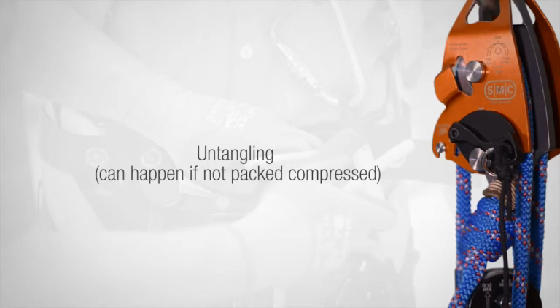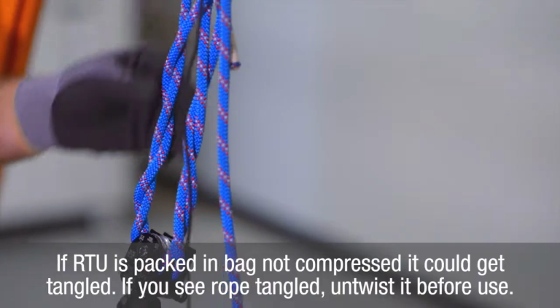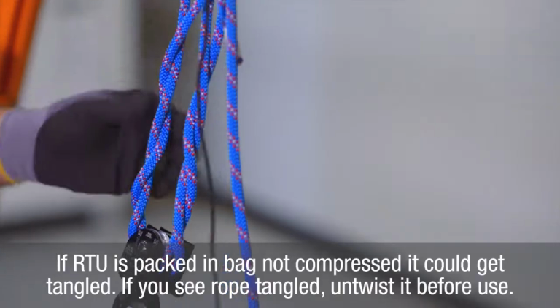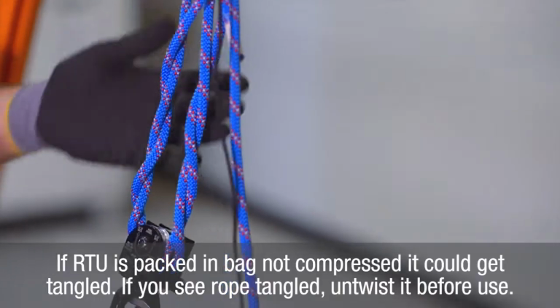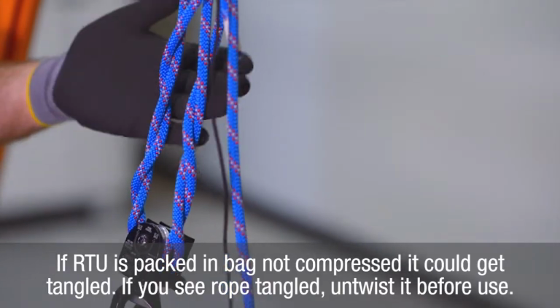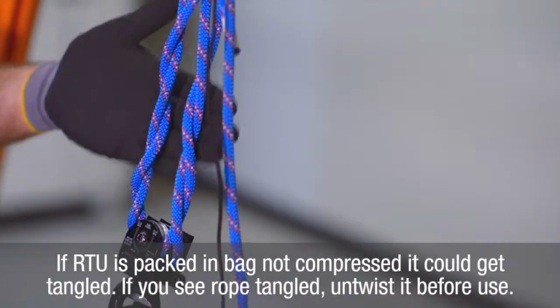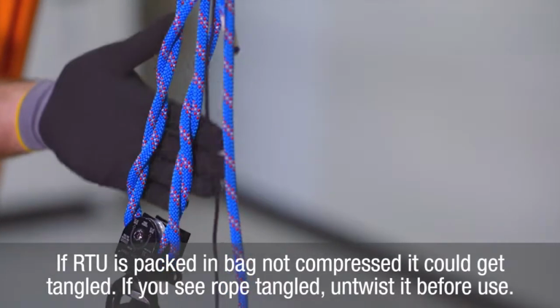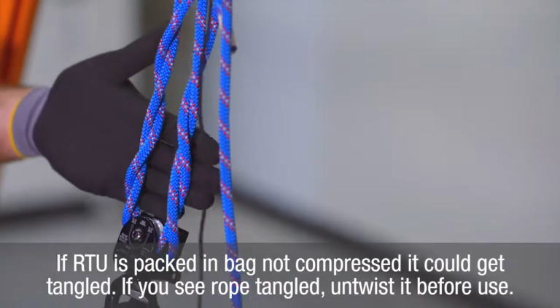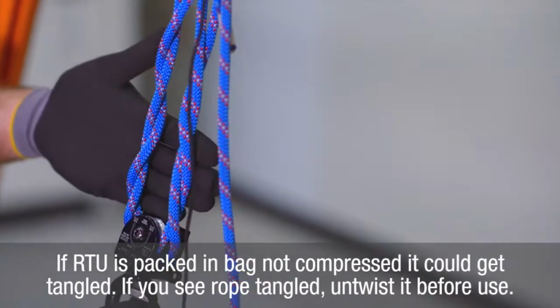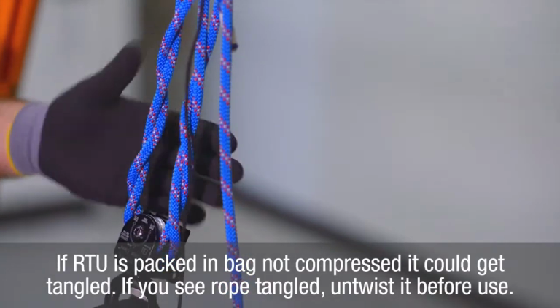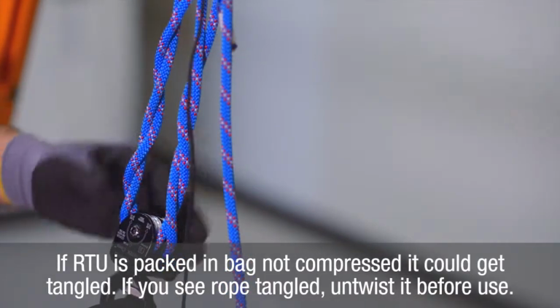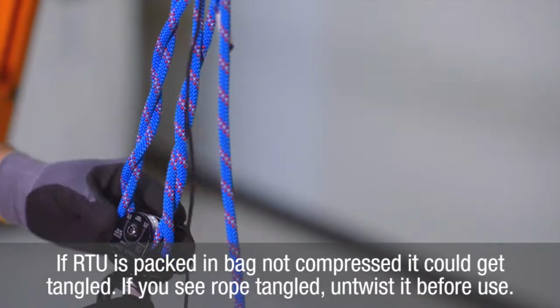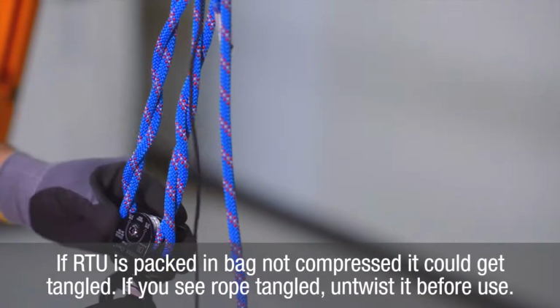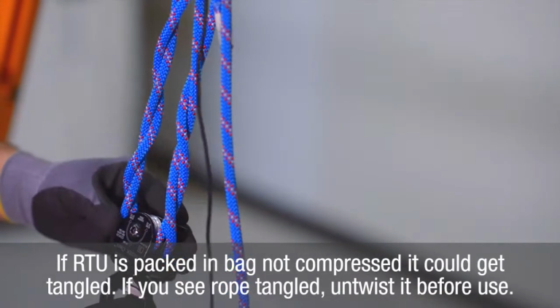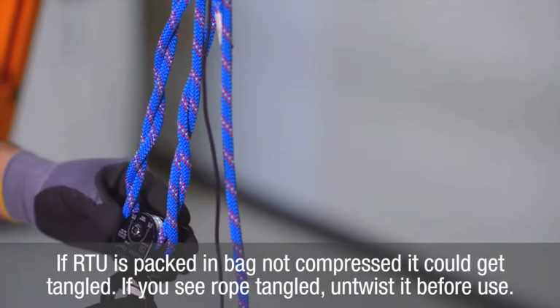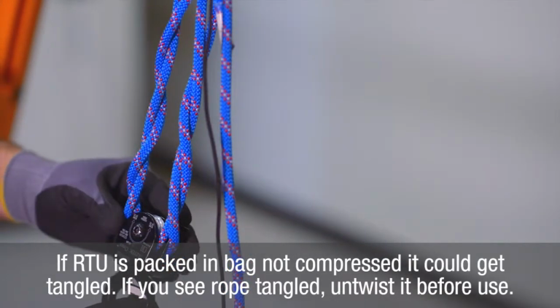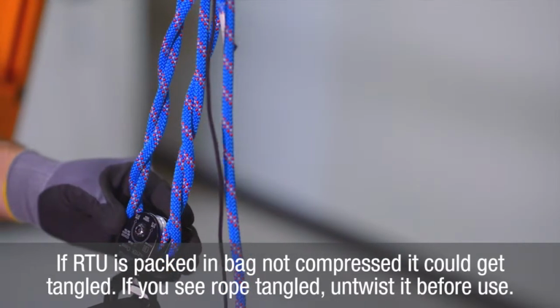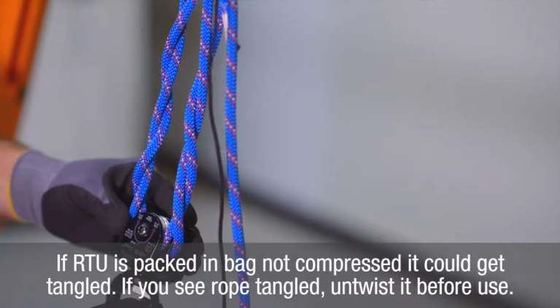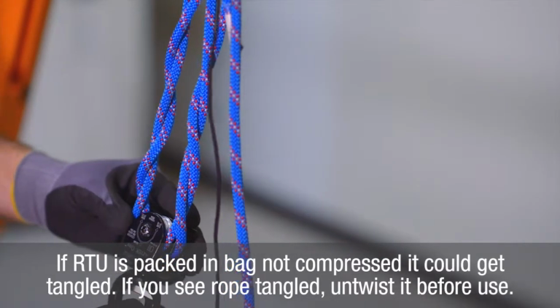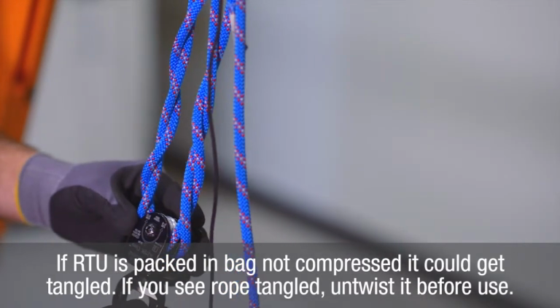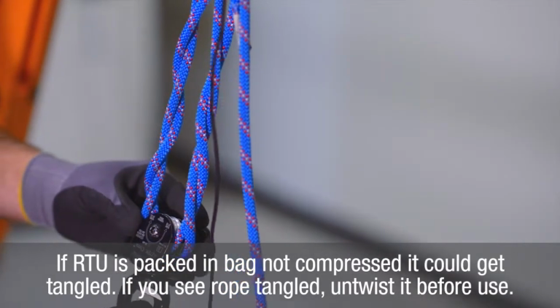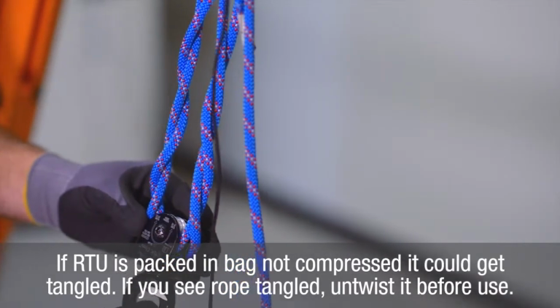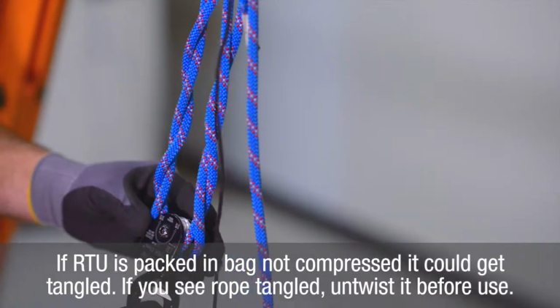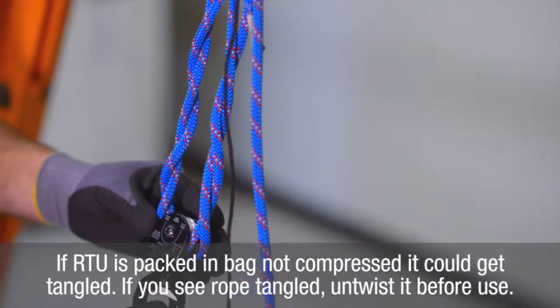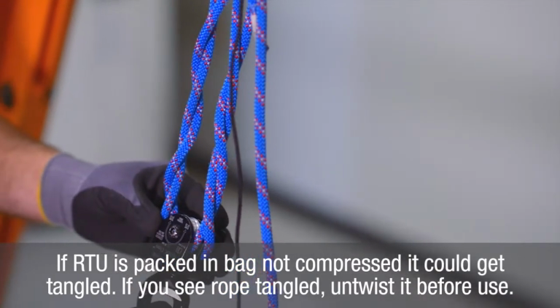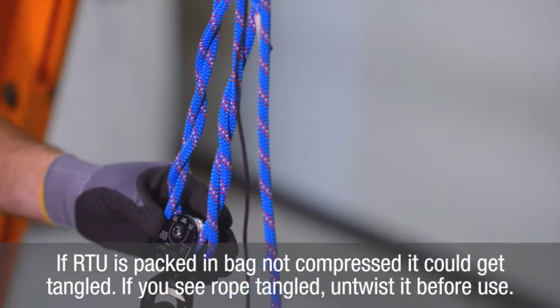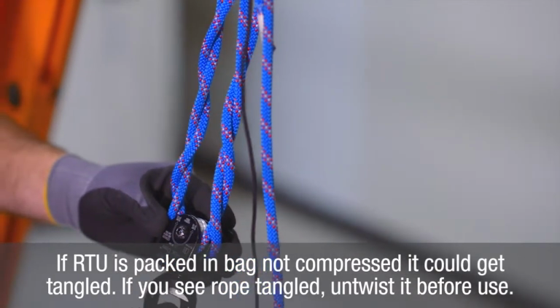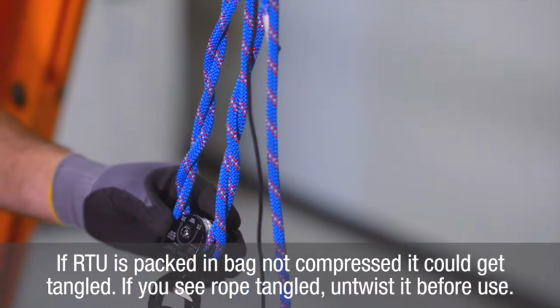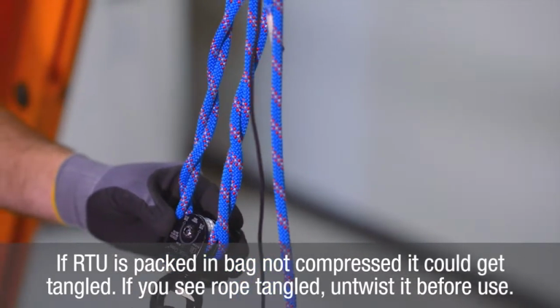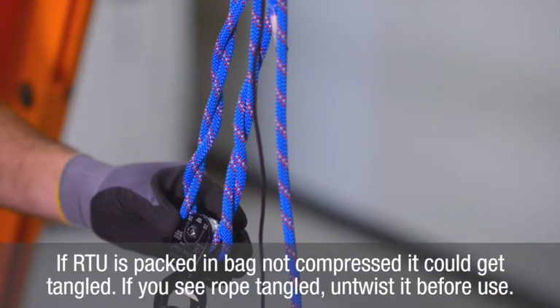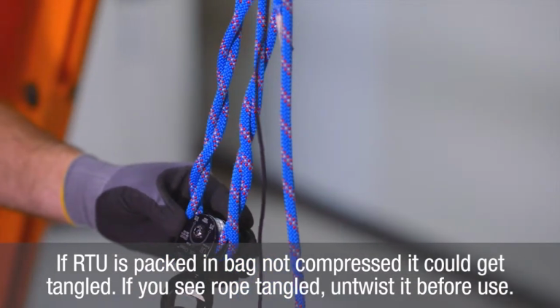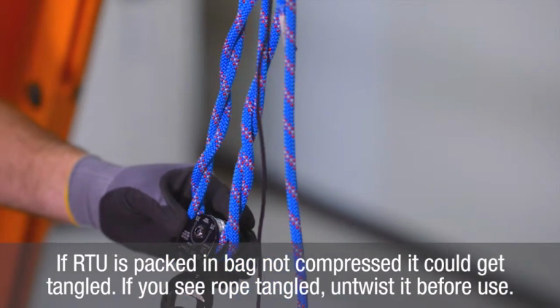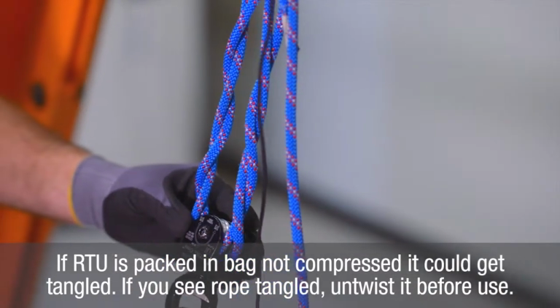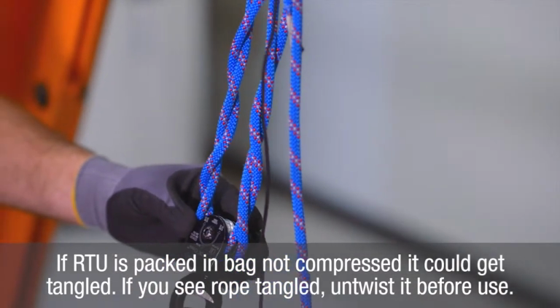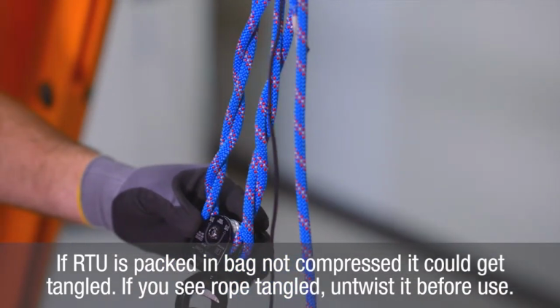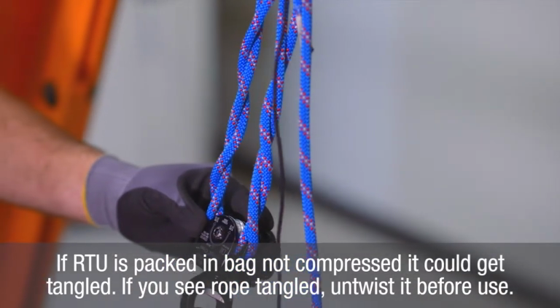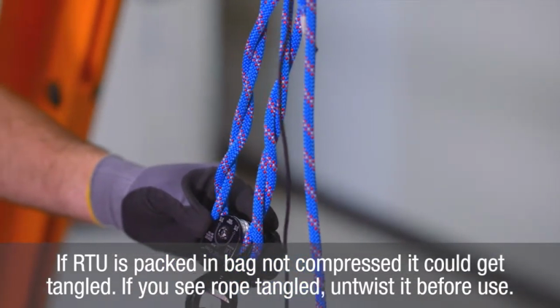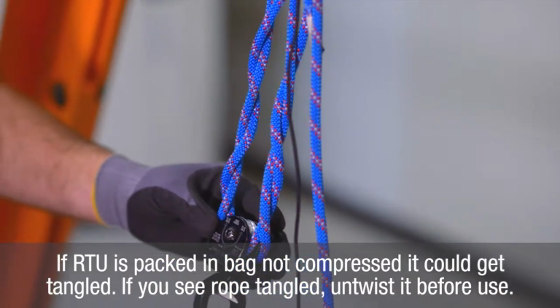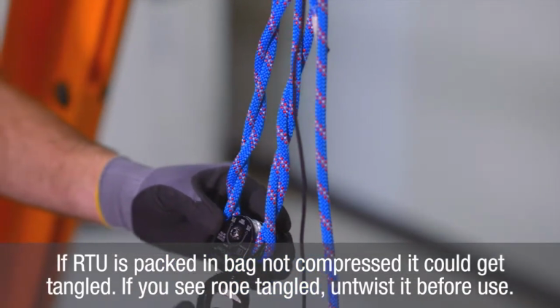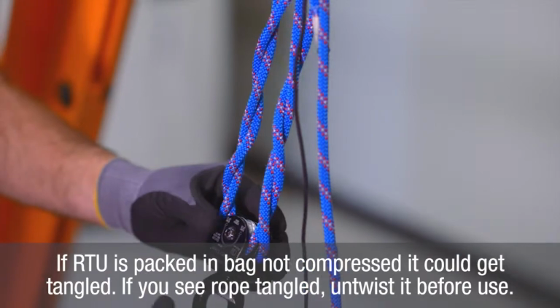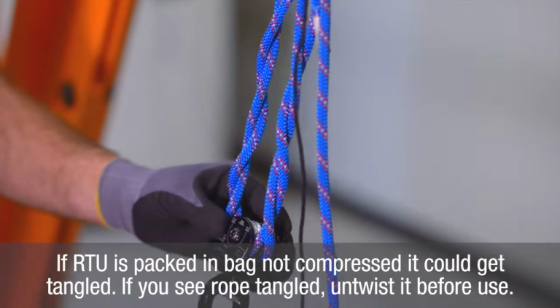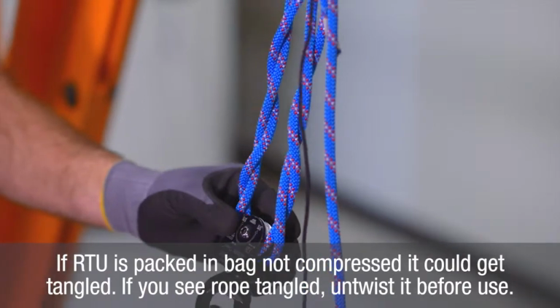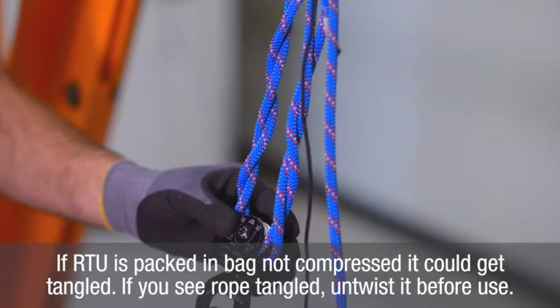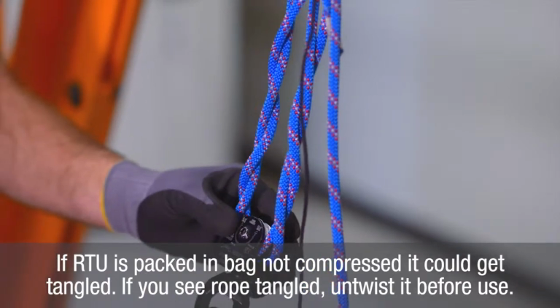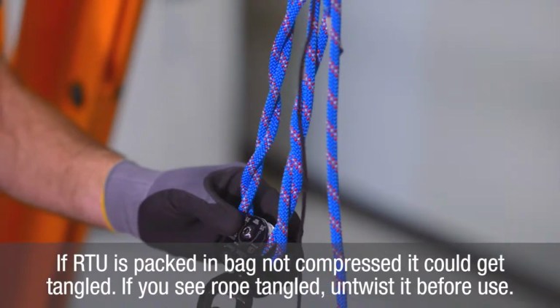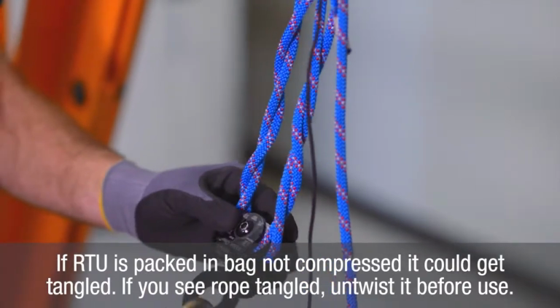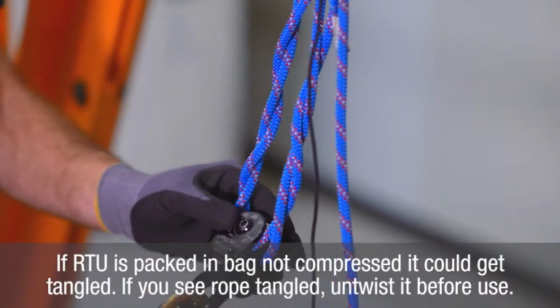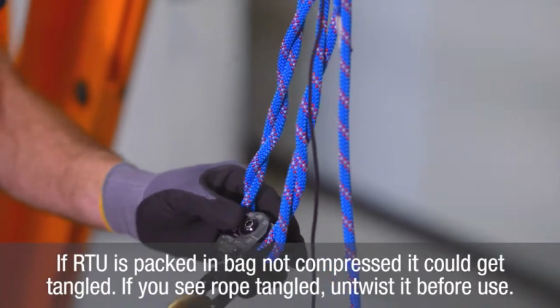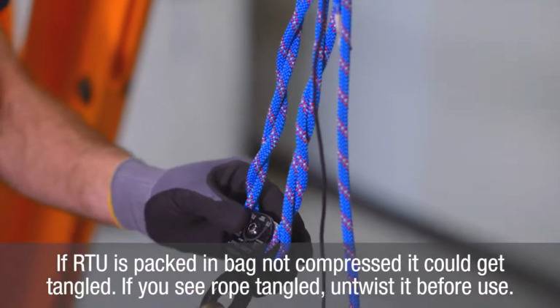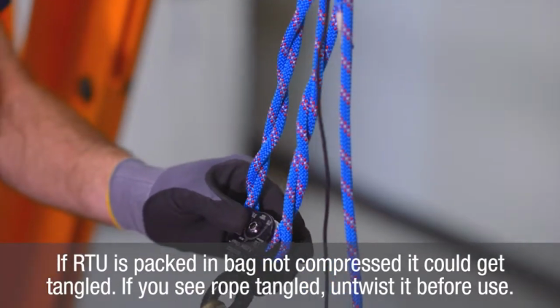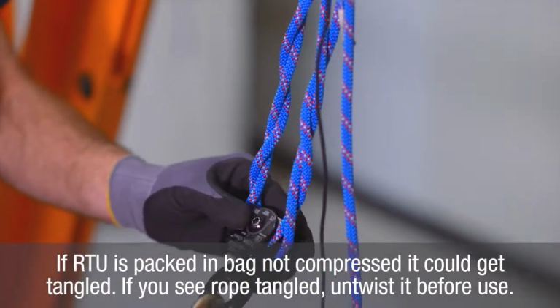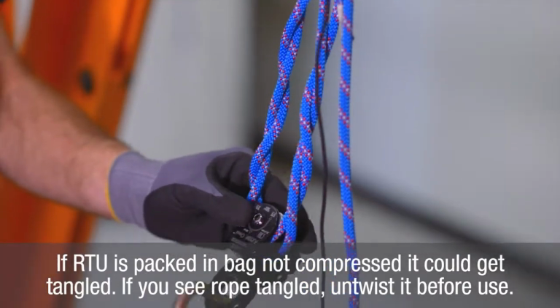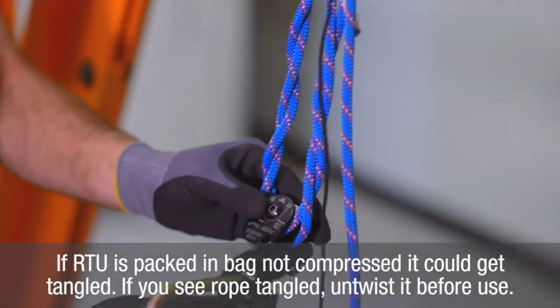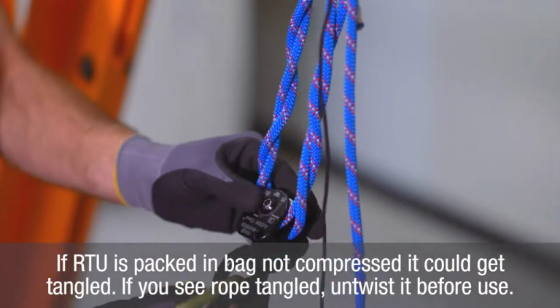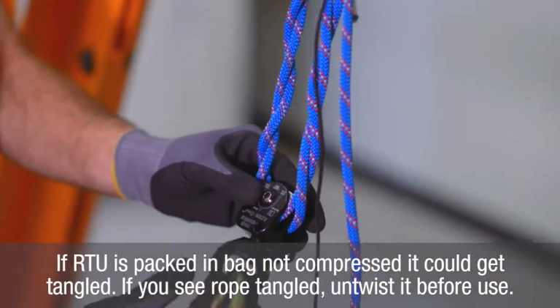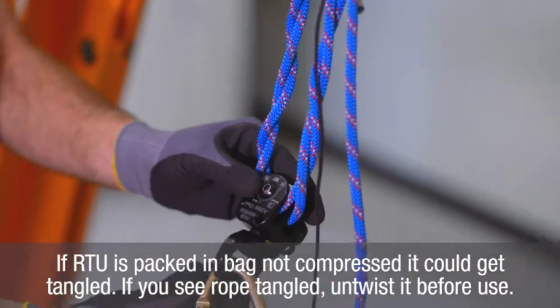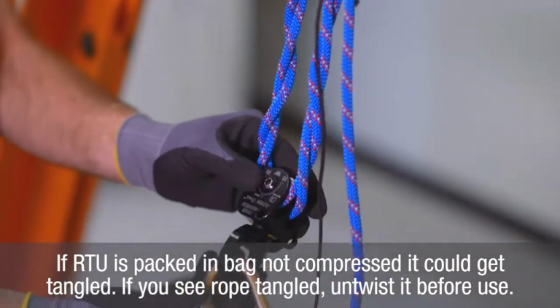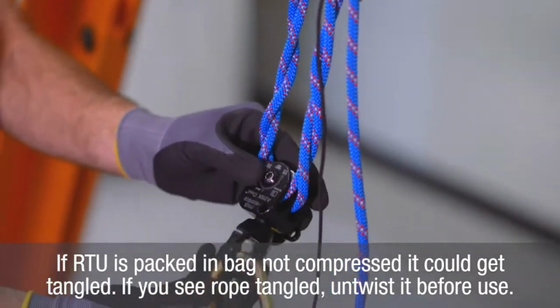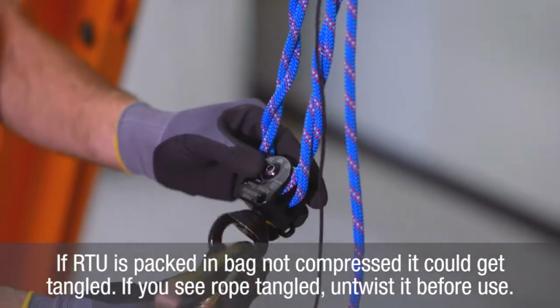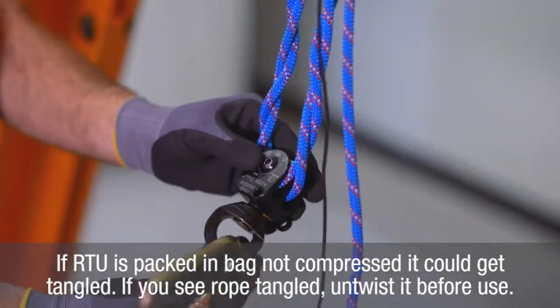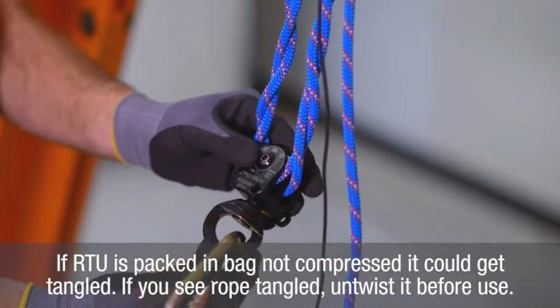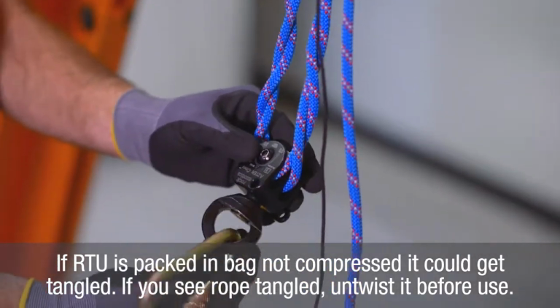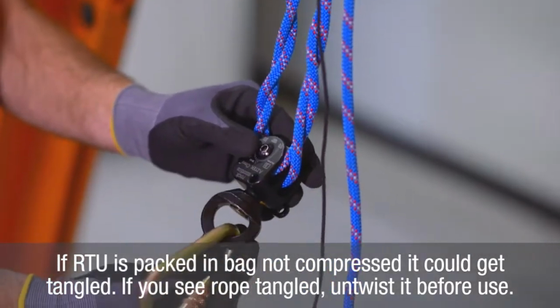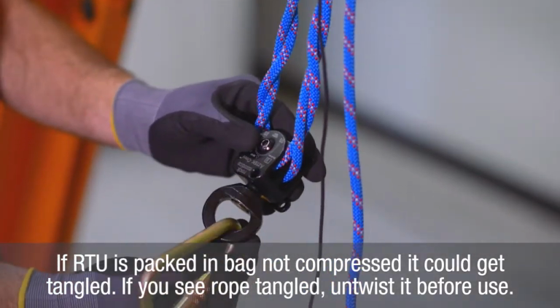If the RTU is twisted, the user can take one end of the RTU and pass it through the center of the ropes, which will remove the twists.